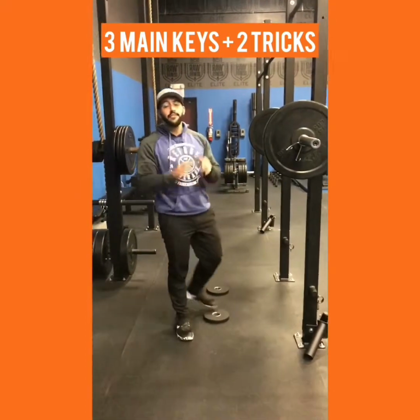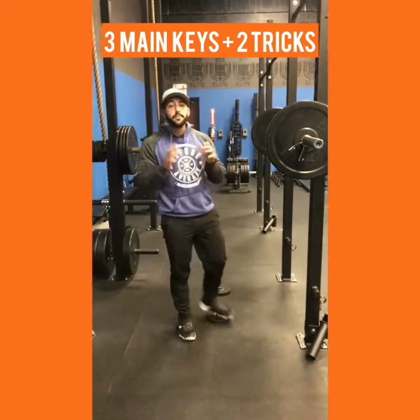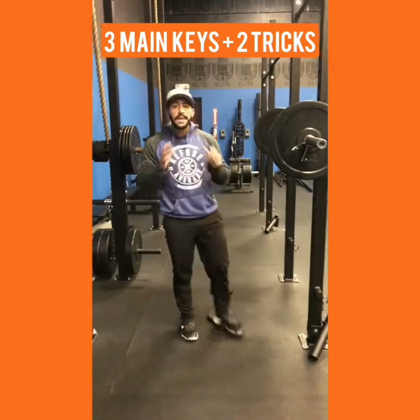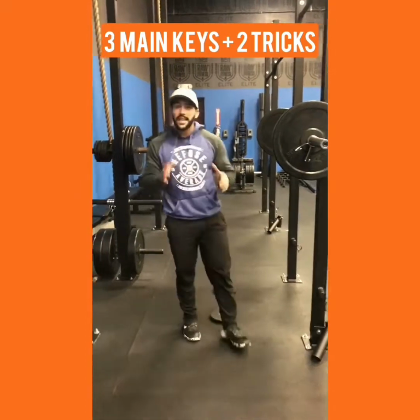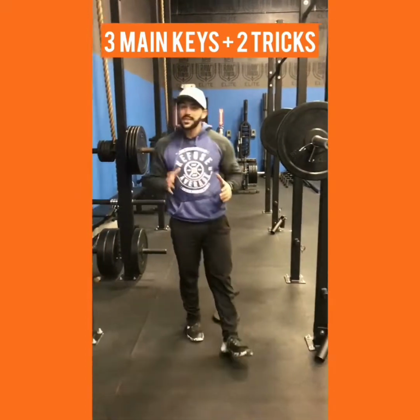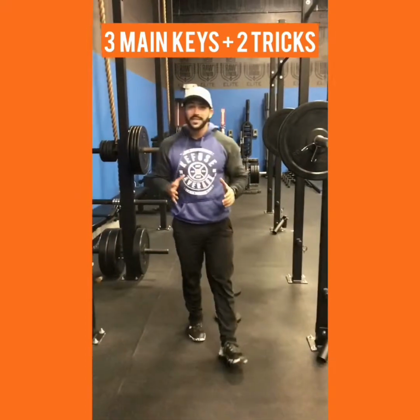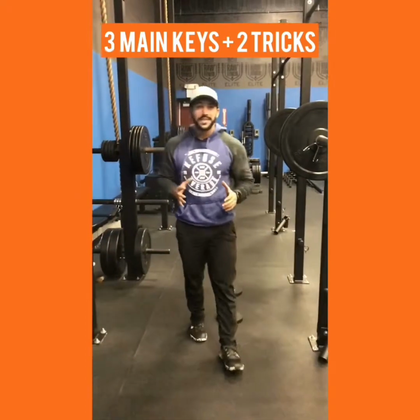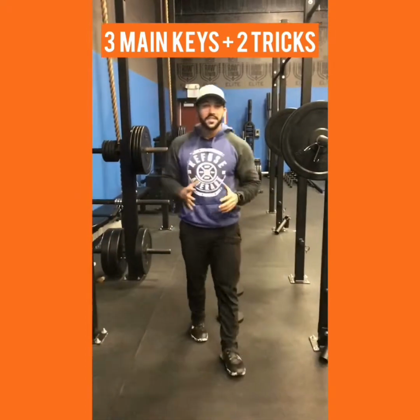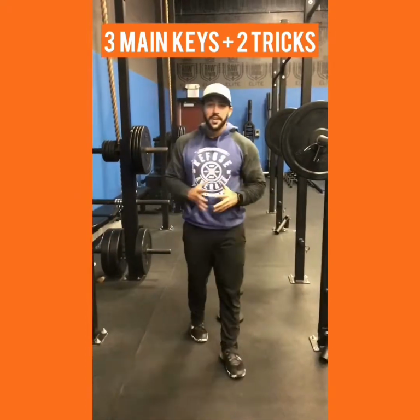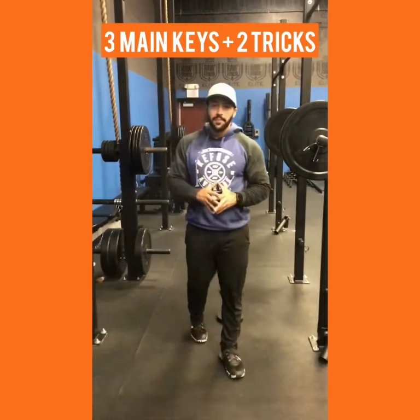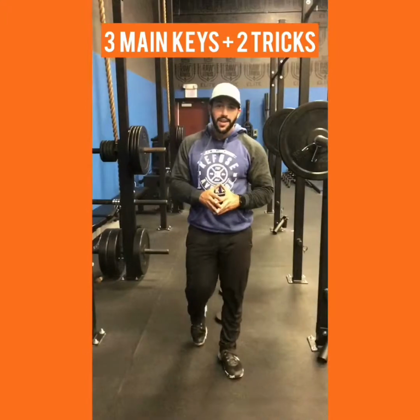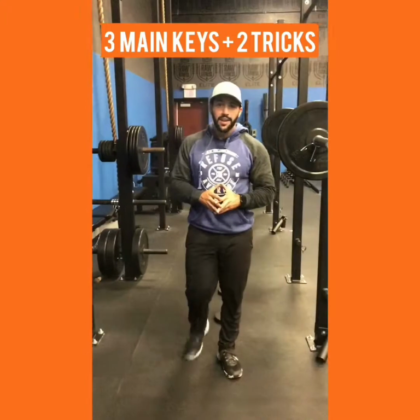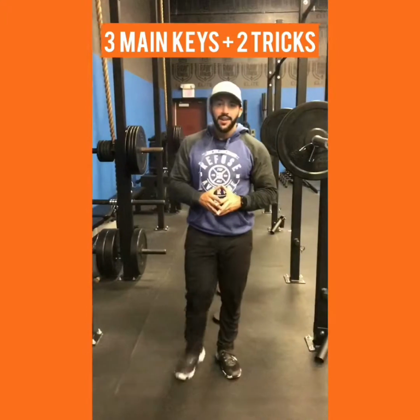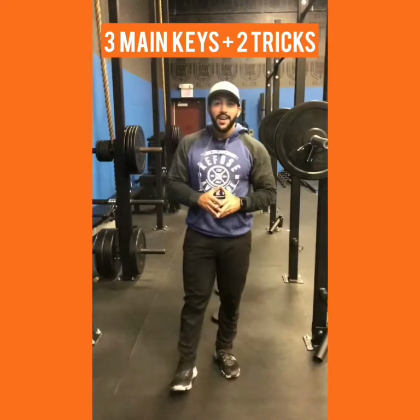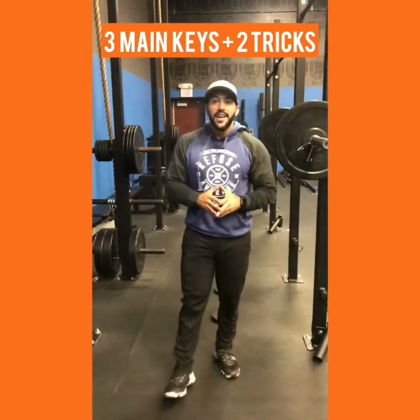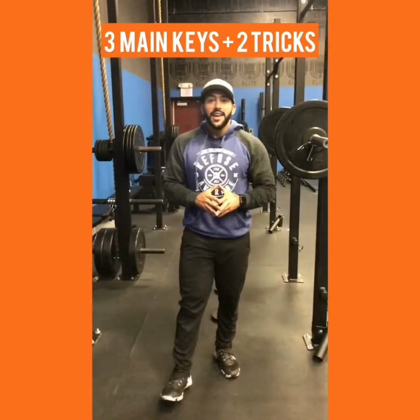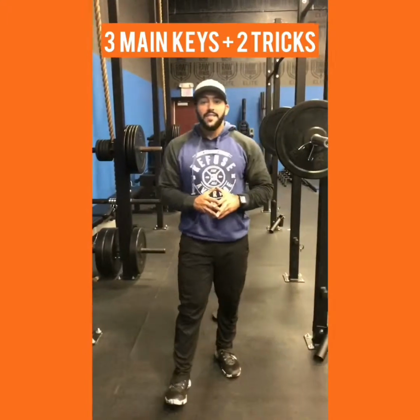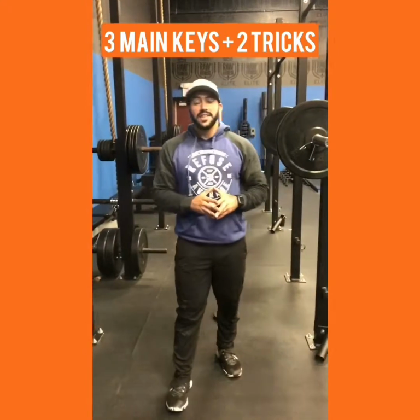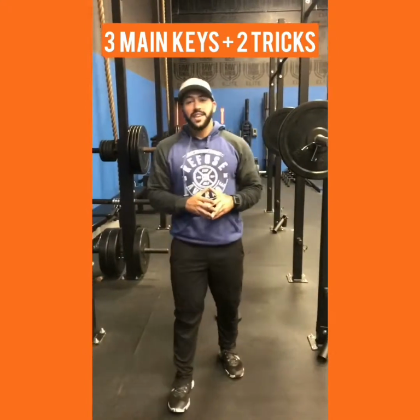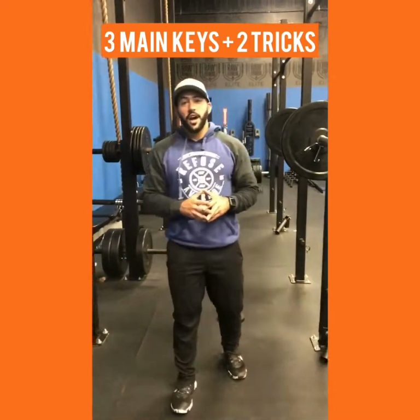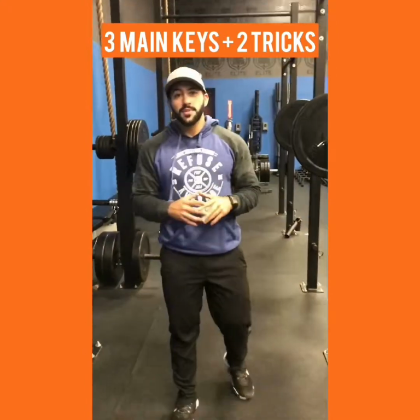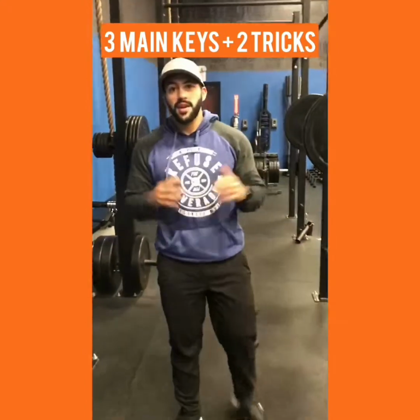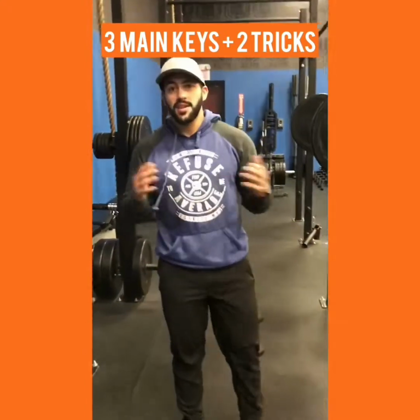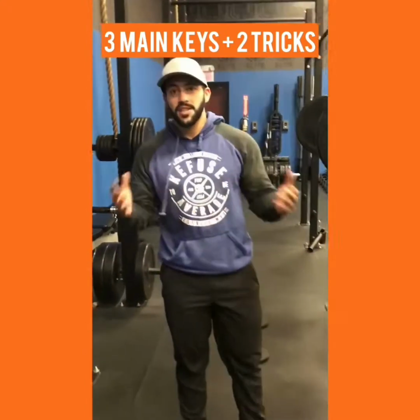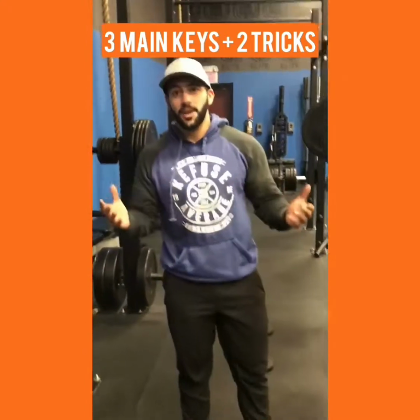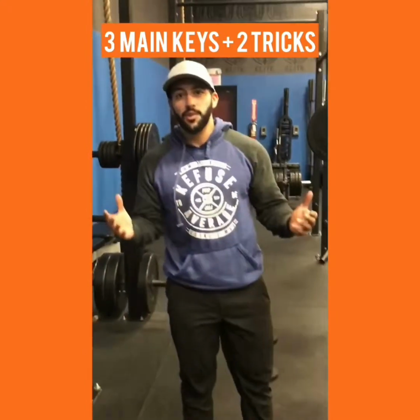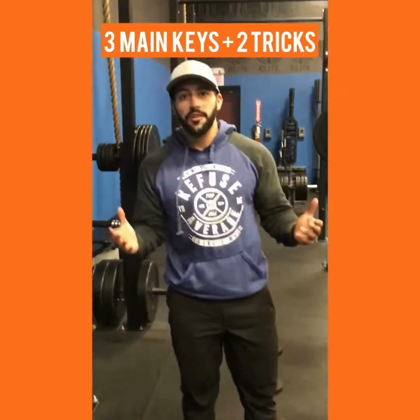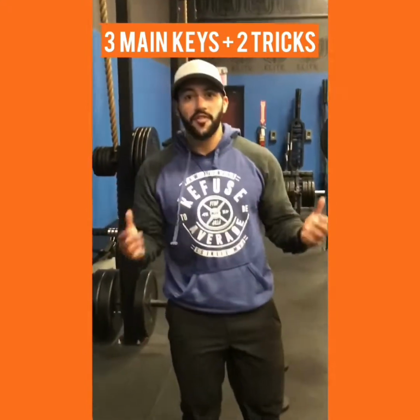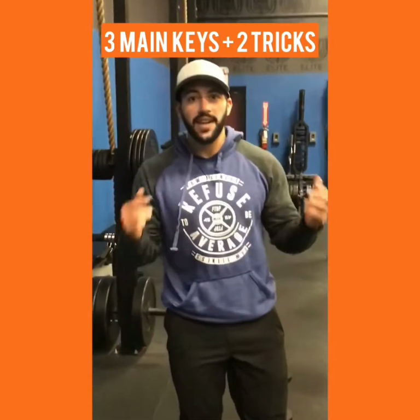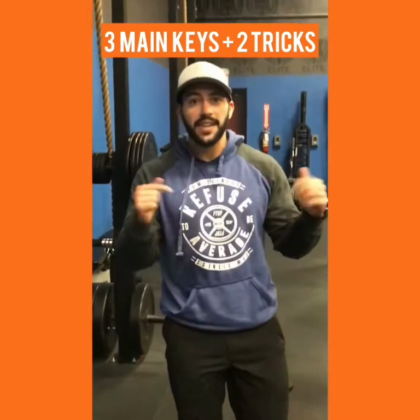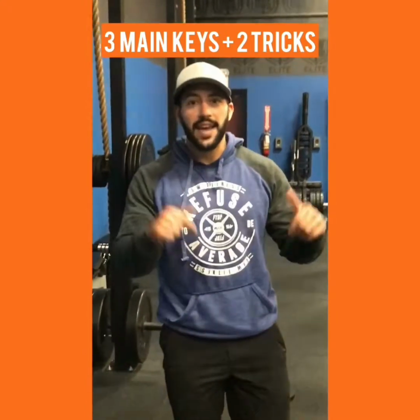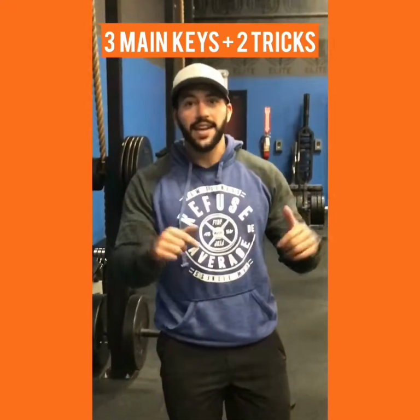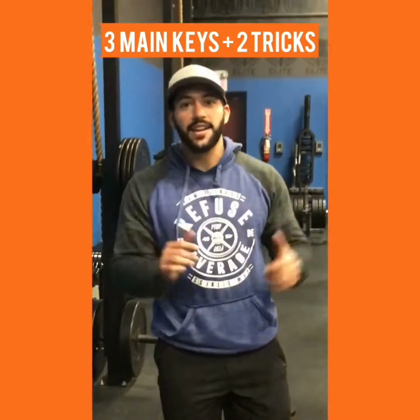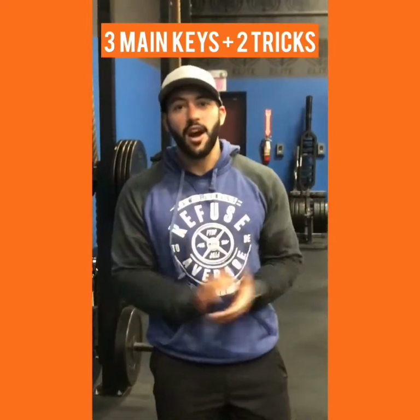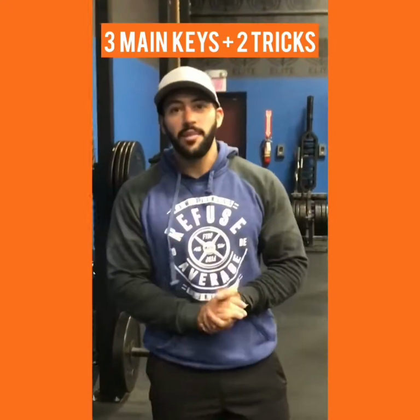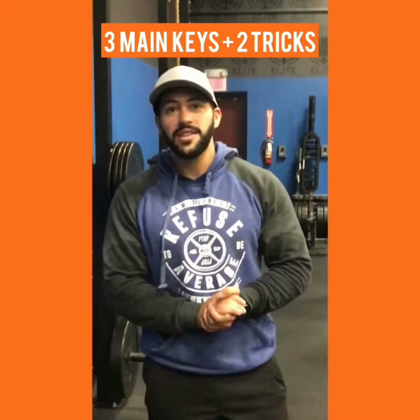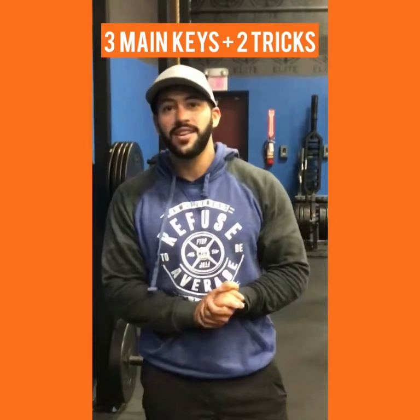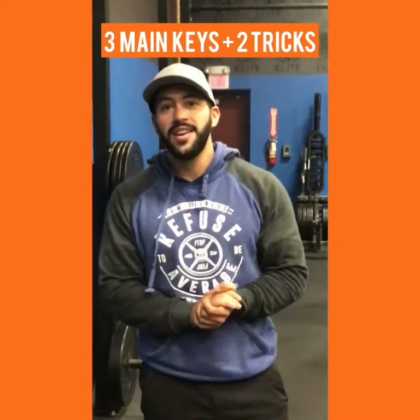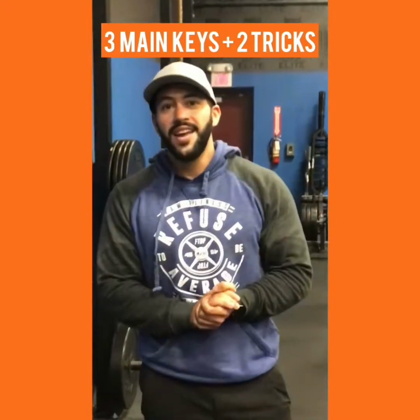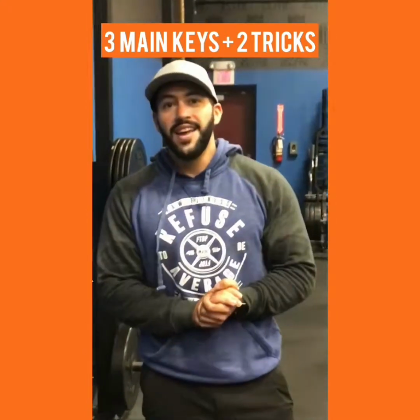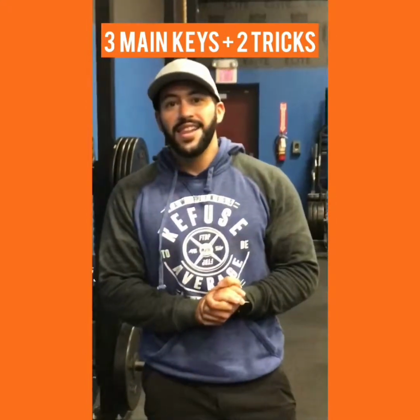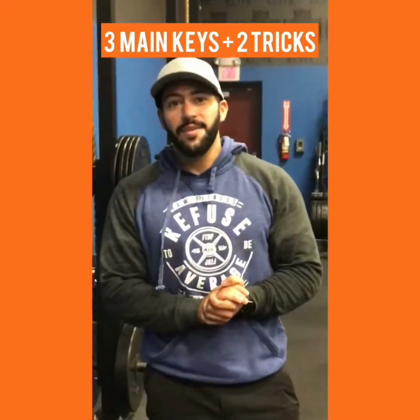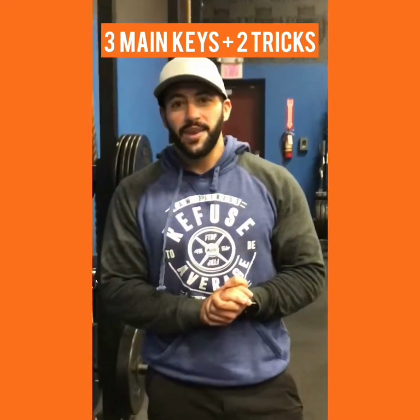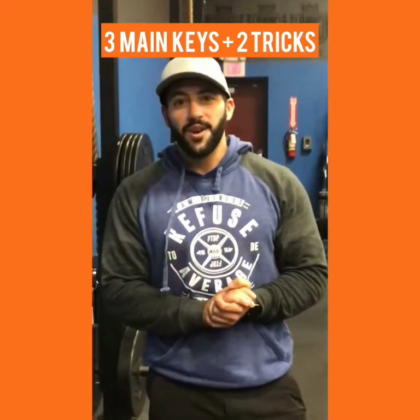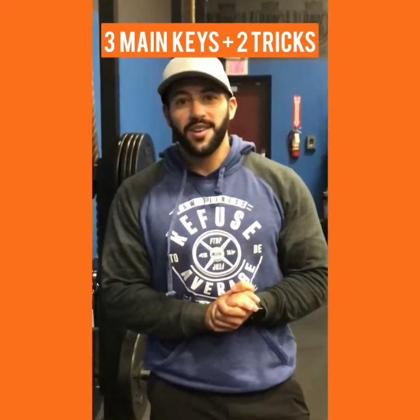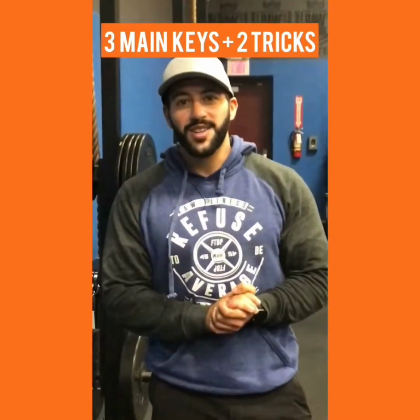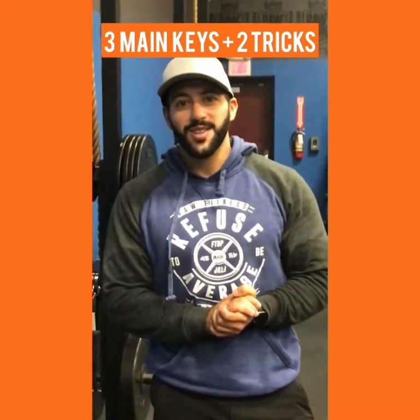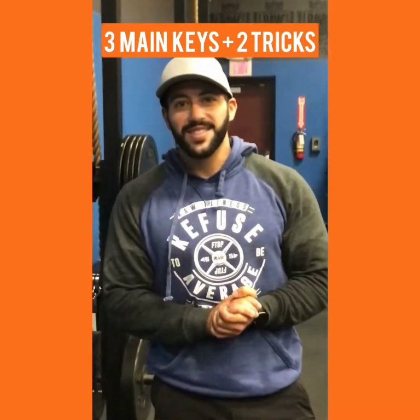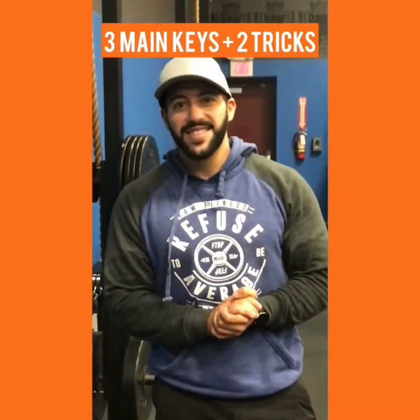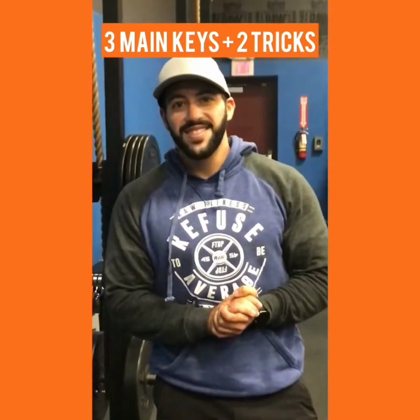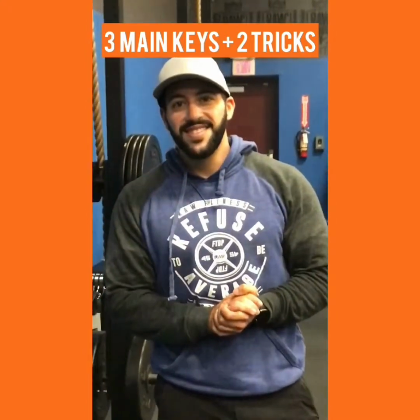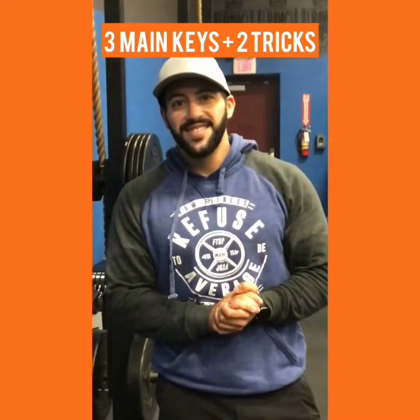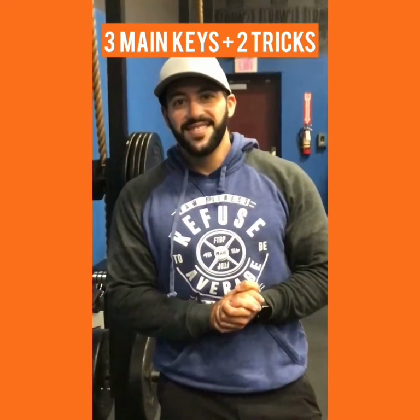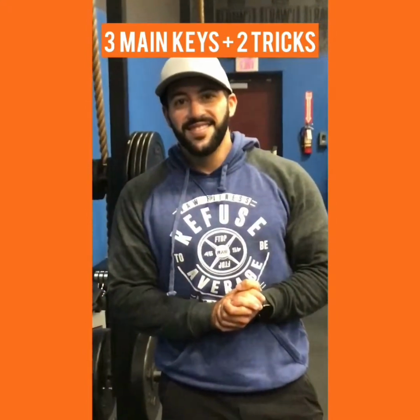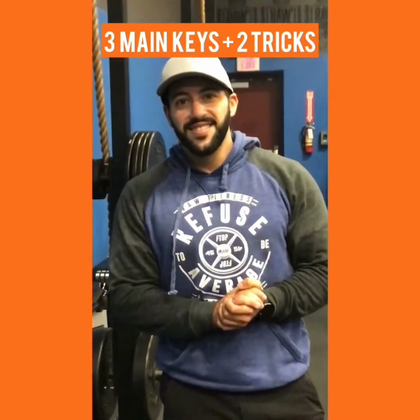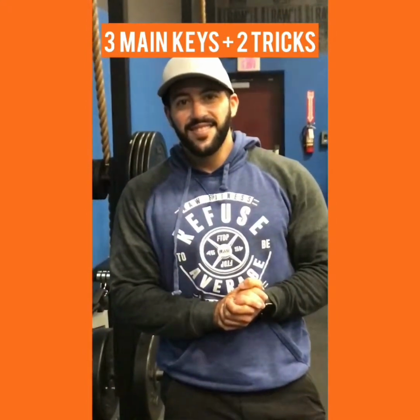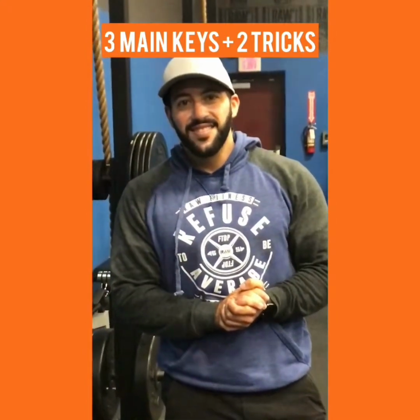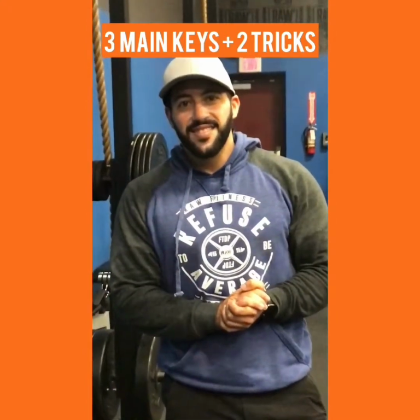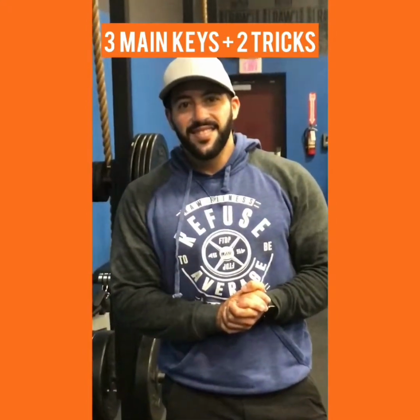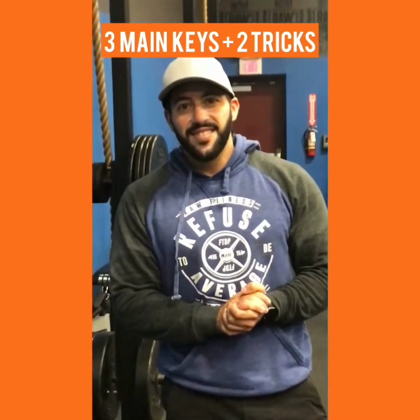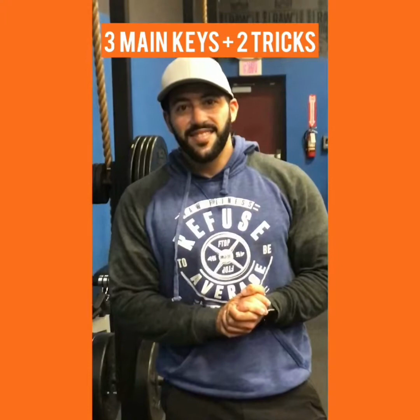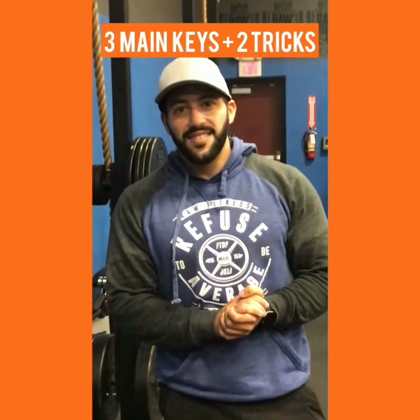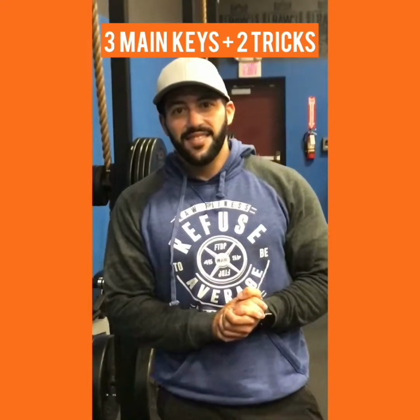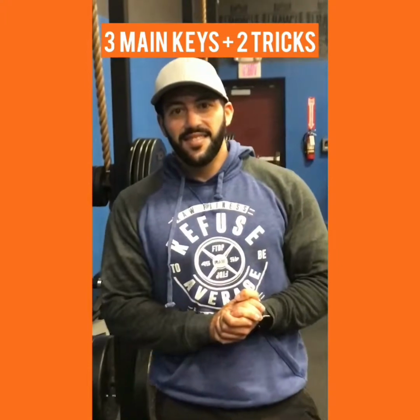Never be lost in the gym again. If this helps, share with a friend, like it, comment — let me know how it goes.